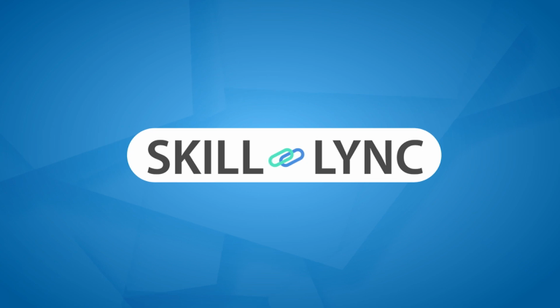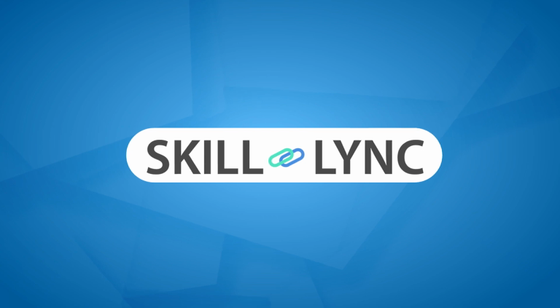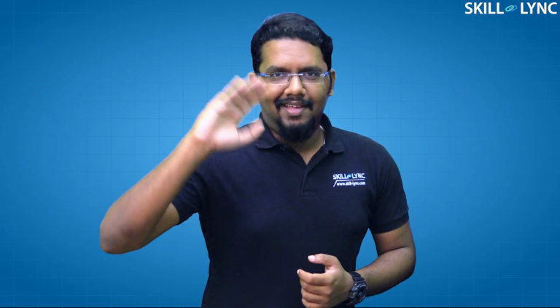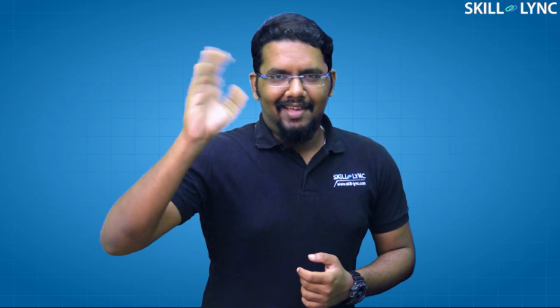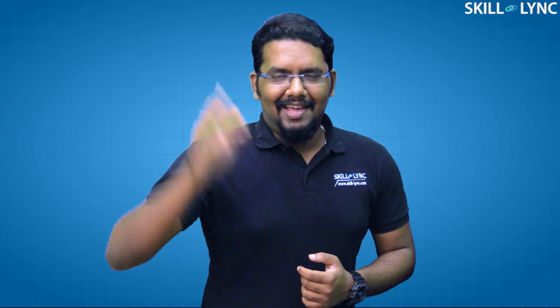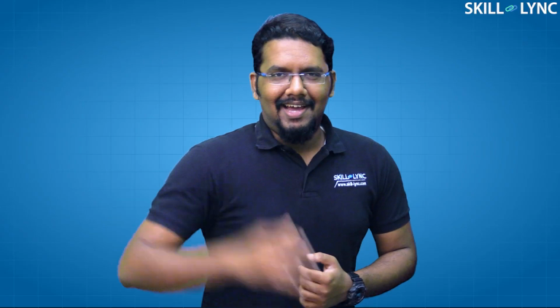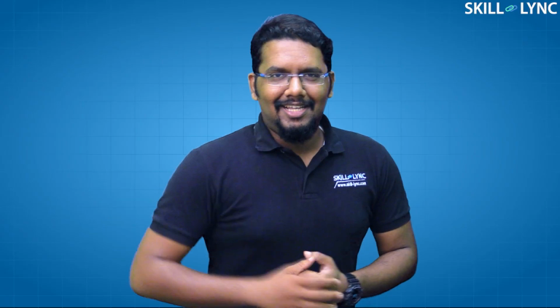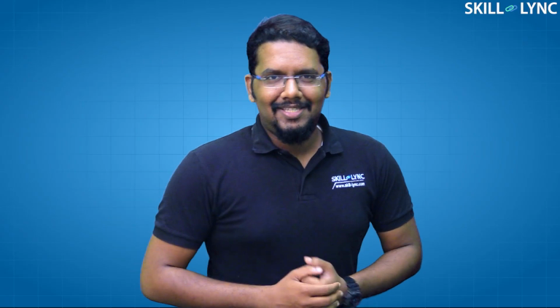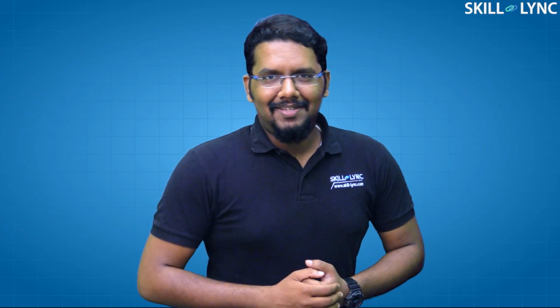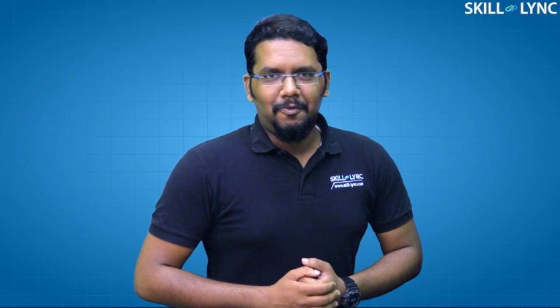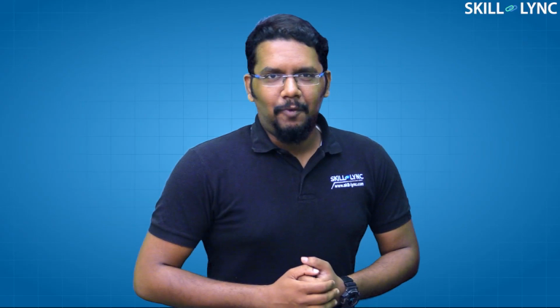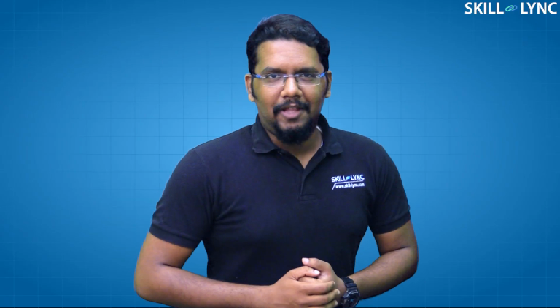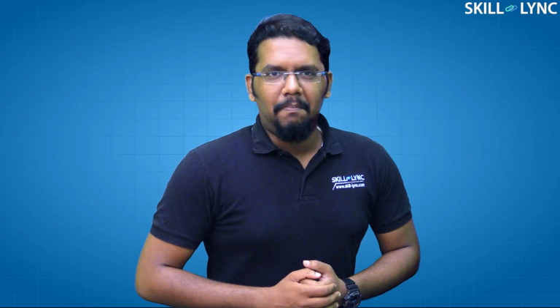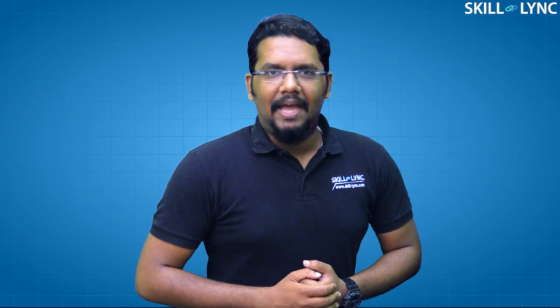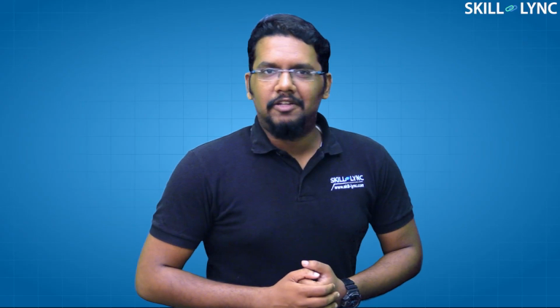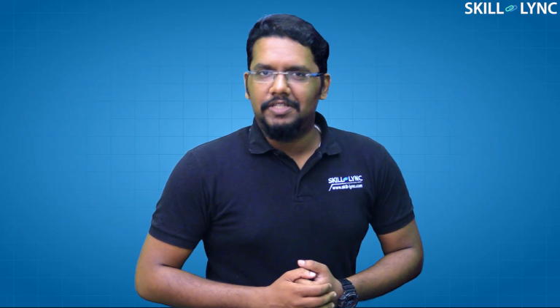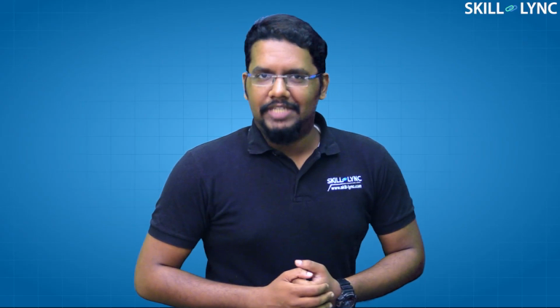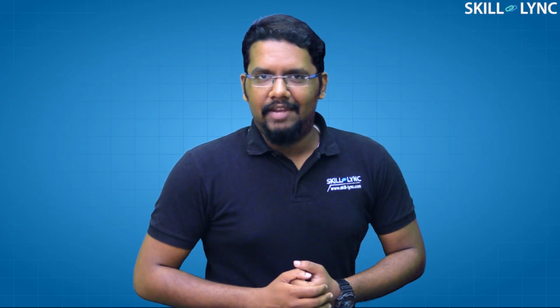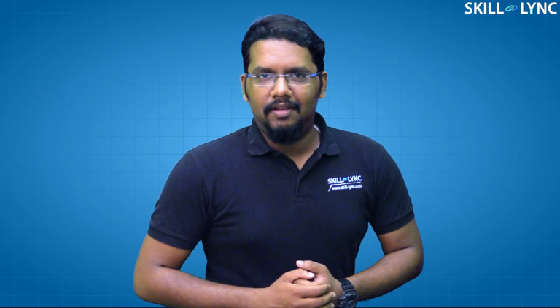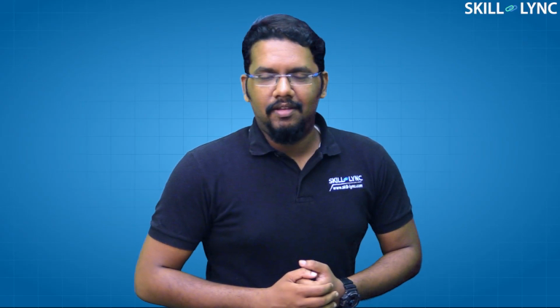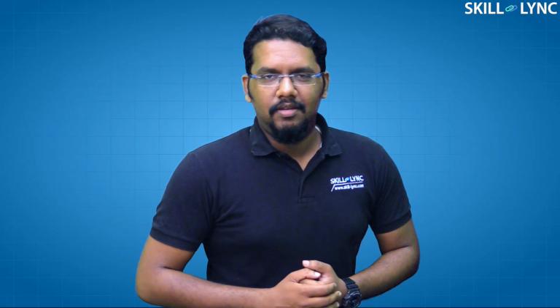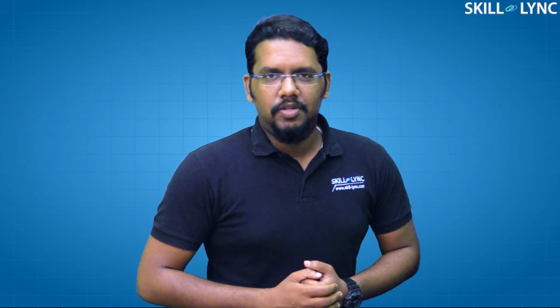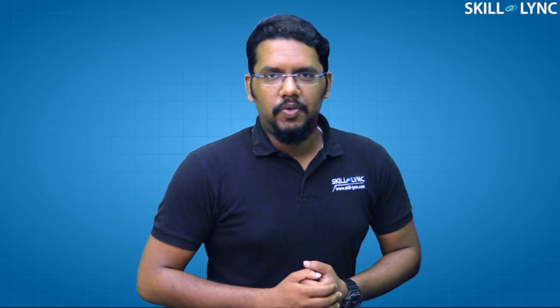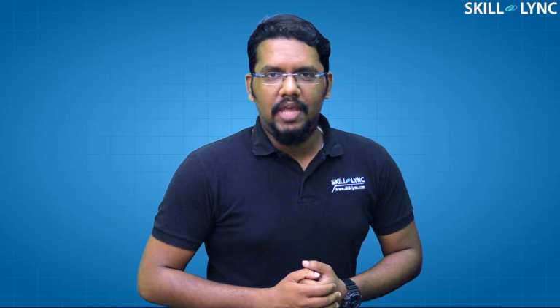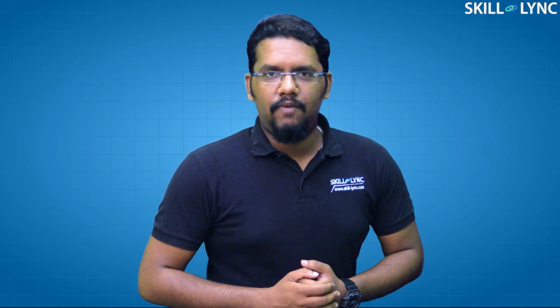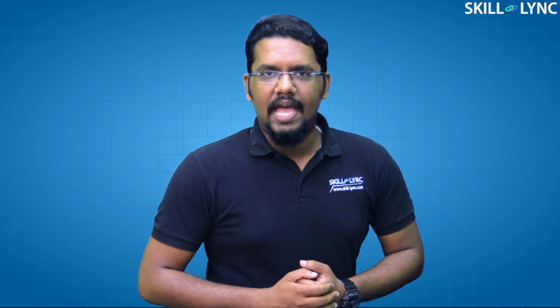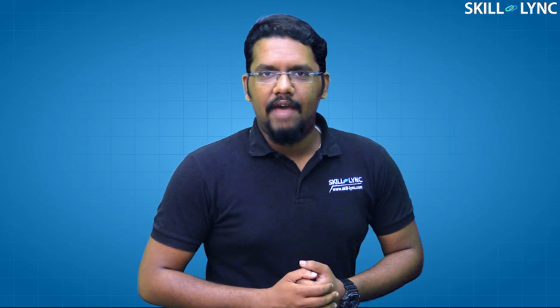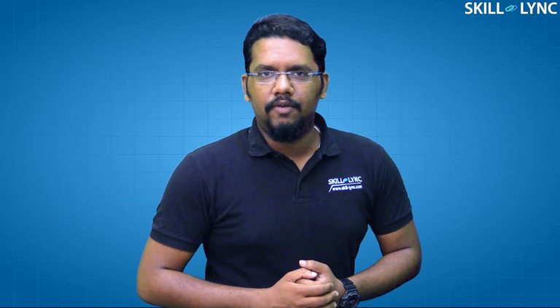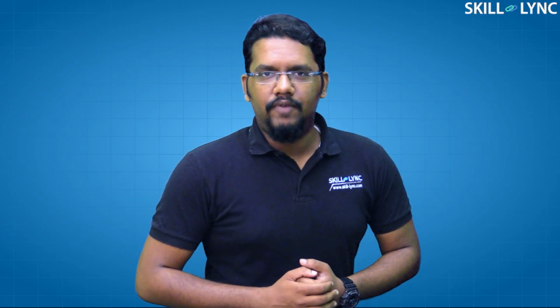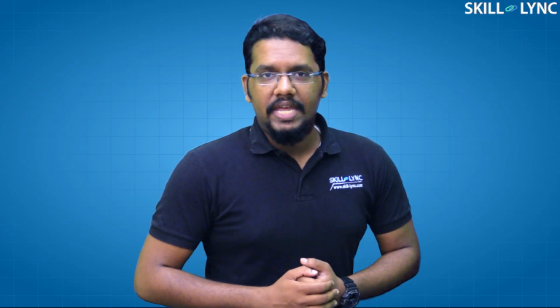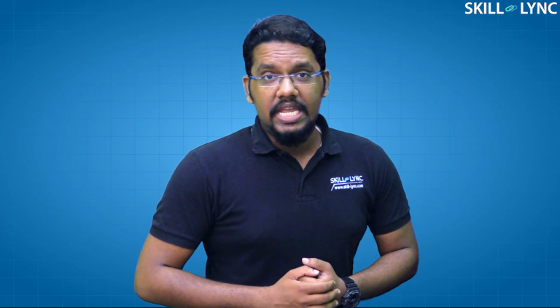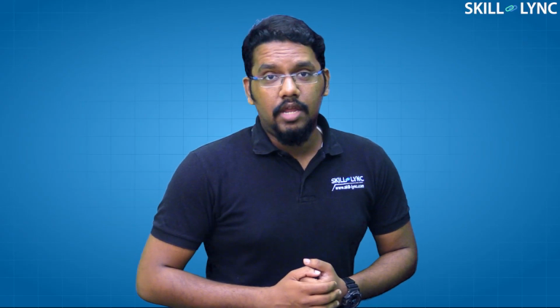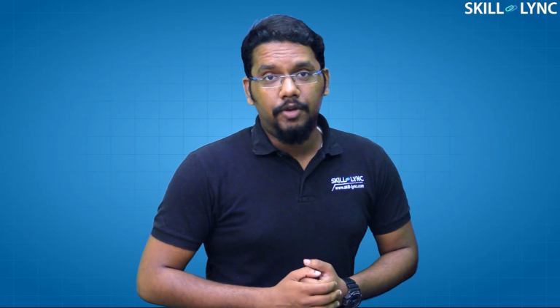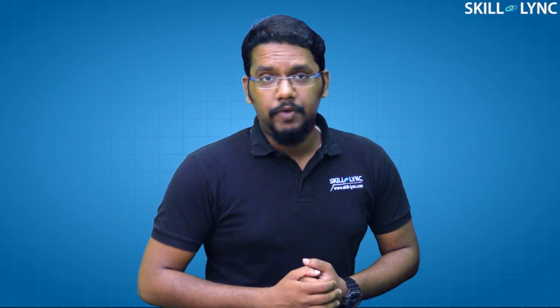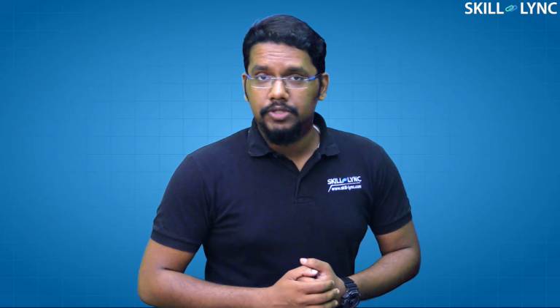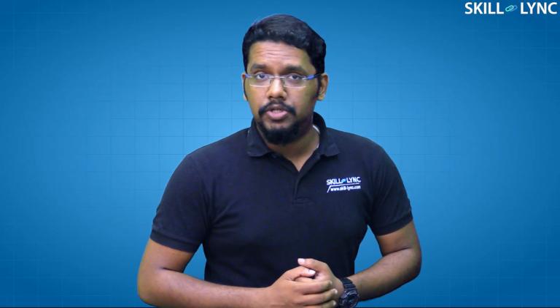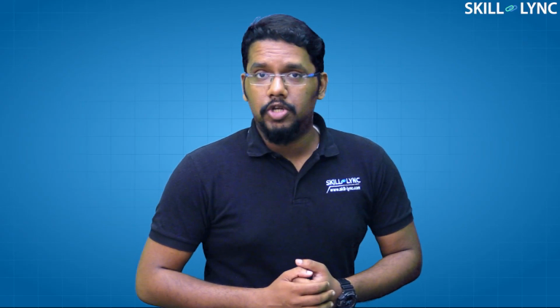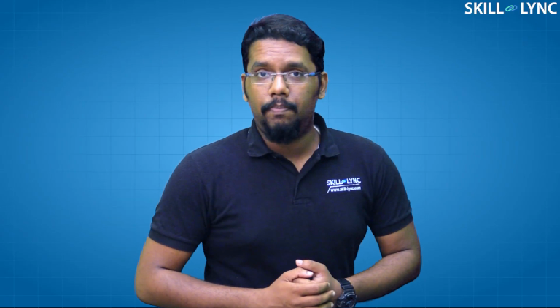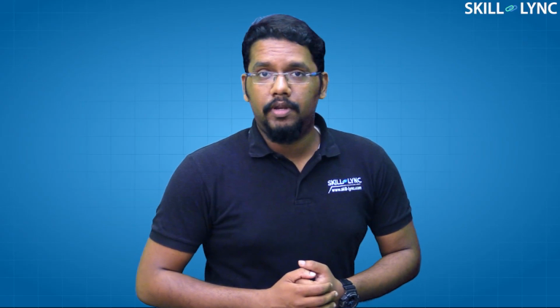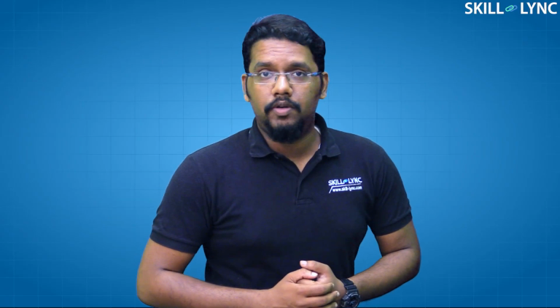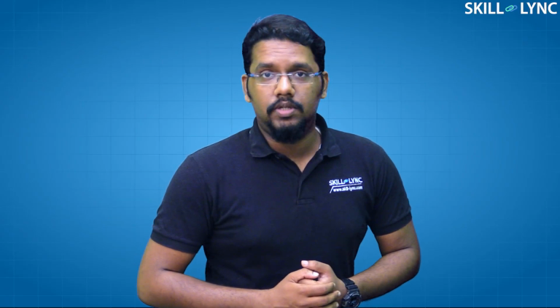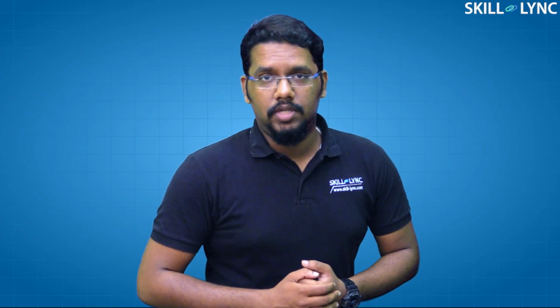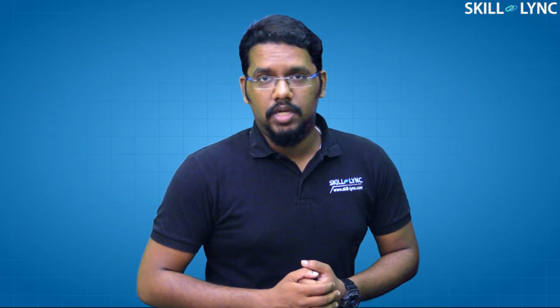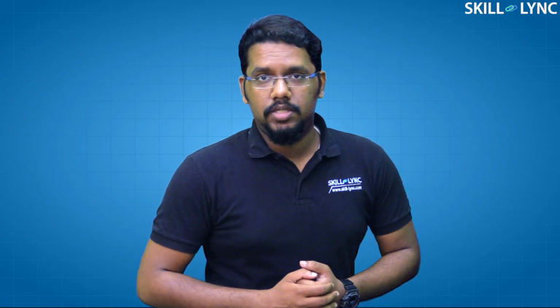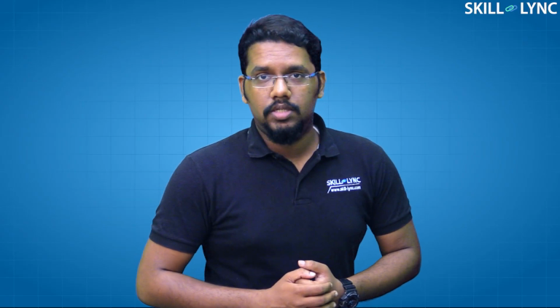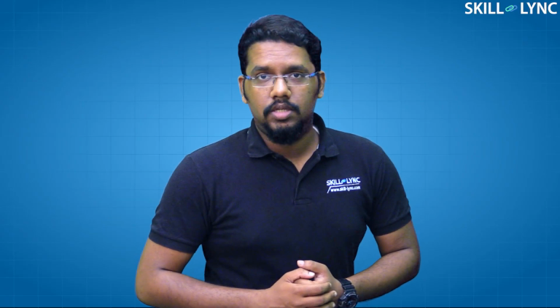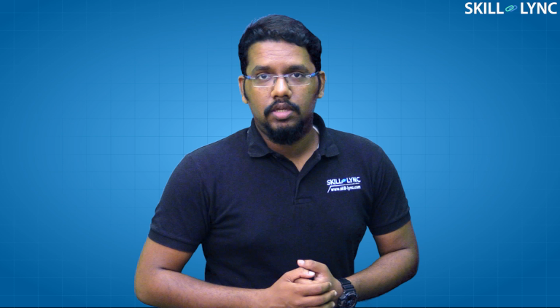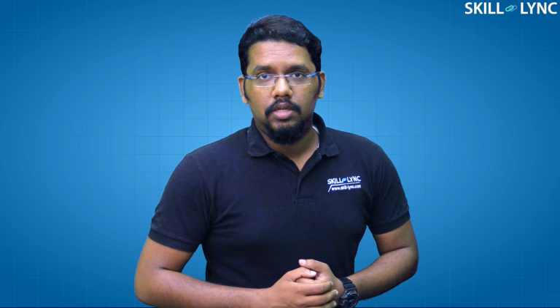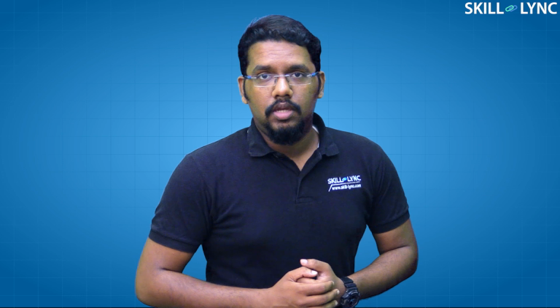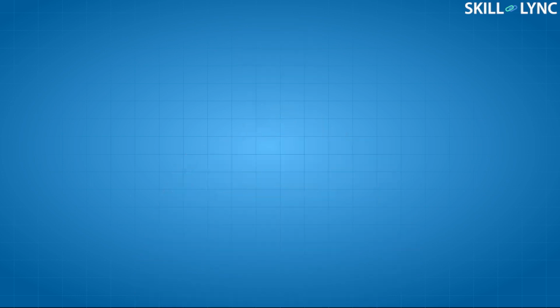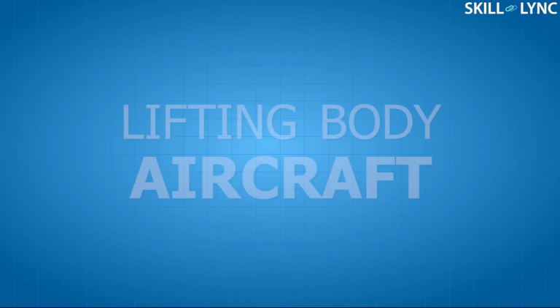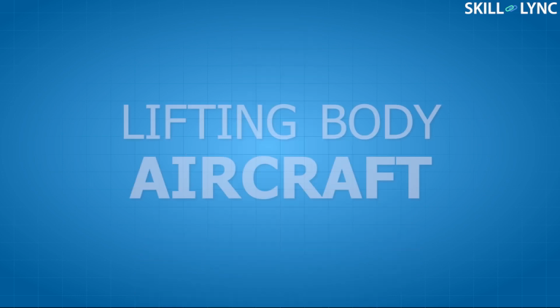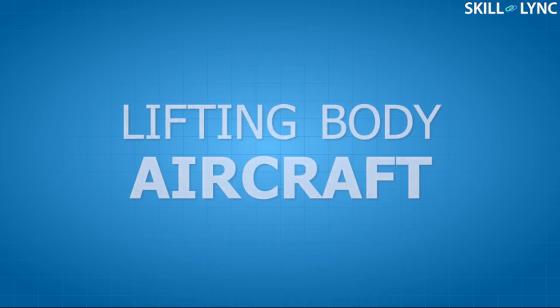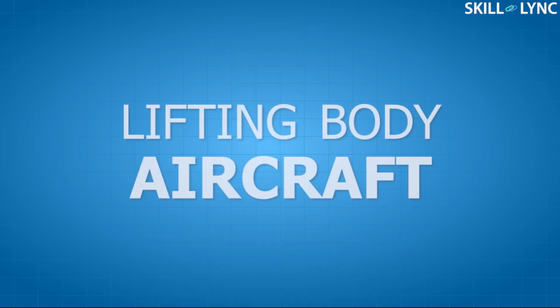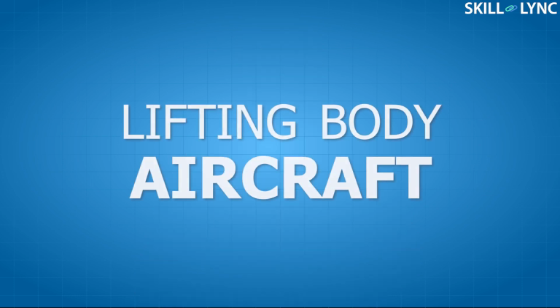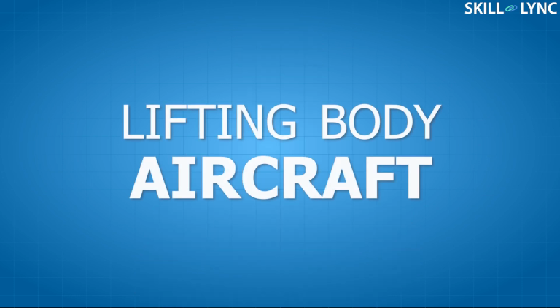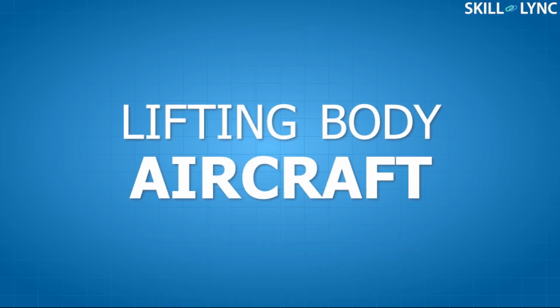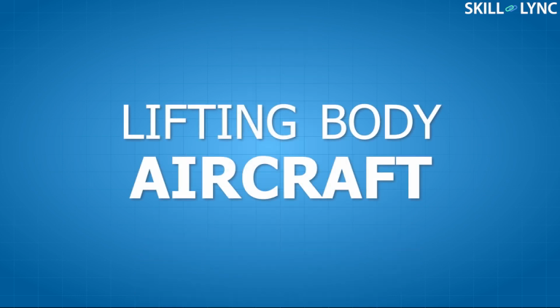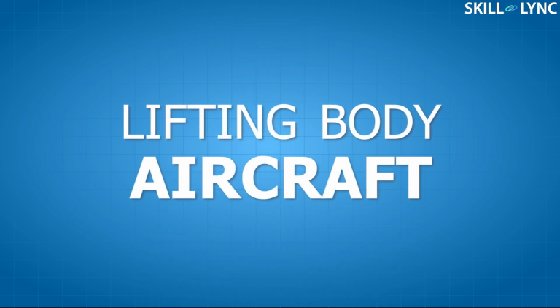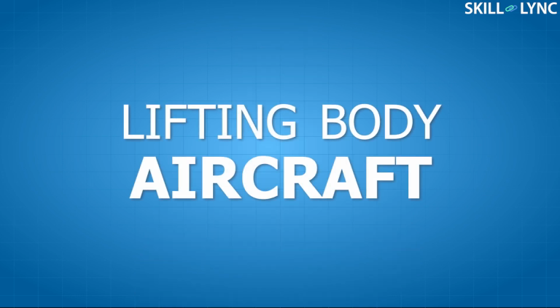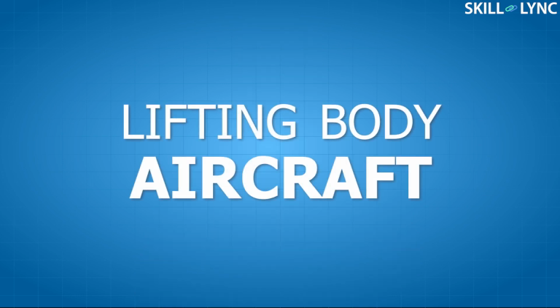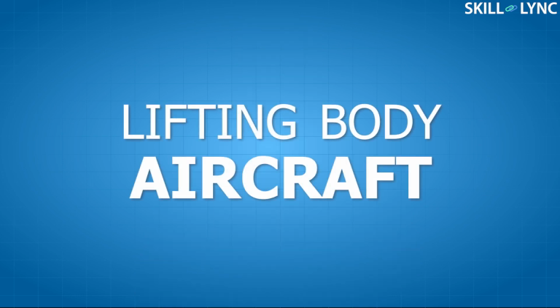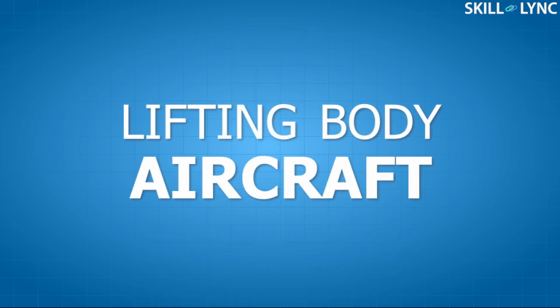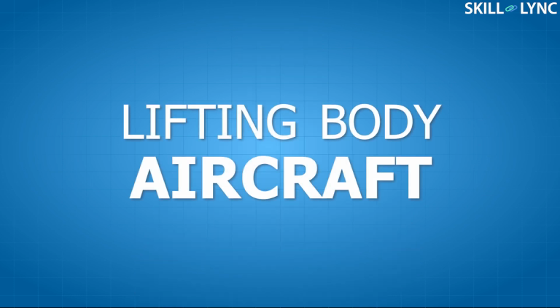Hey guys, welcome back to the channel. Today we have a very interesting topic to discuss — it is the lifting body aircraft.